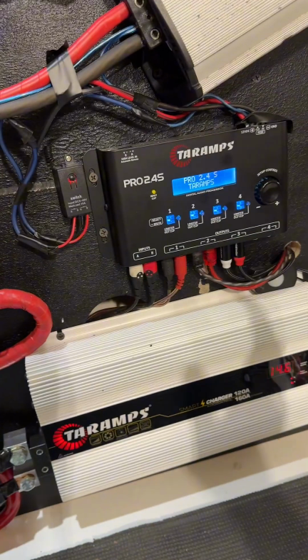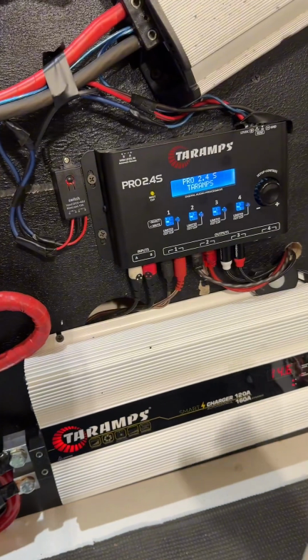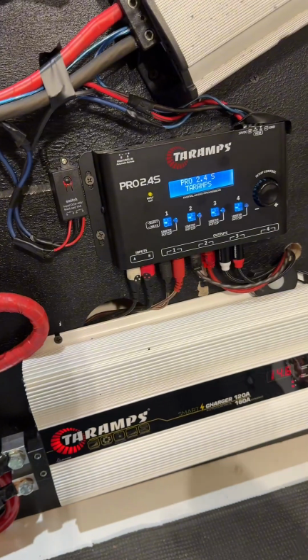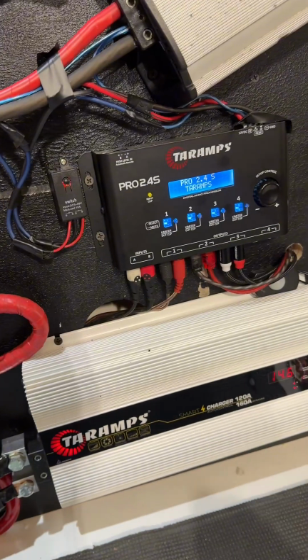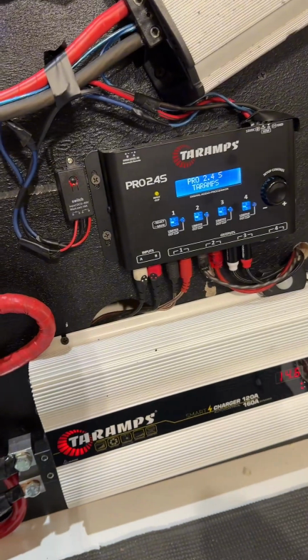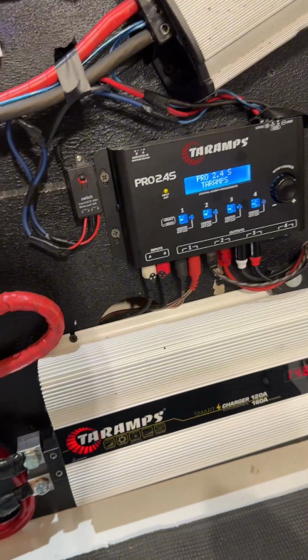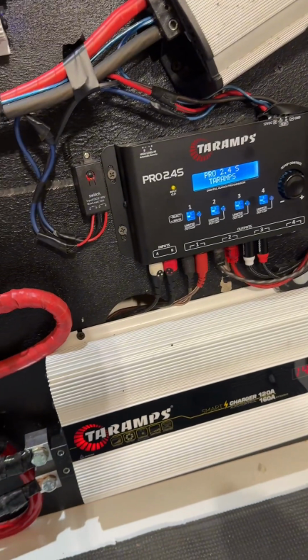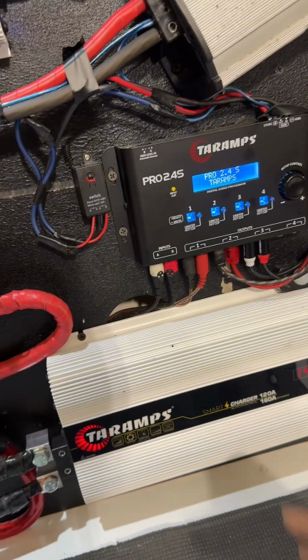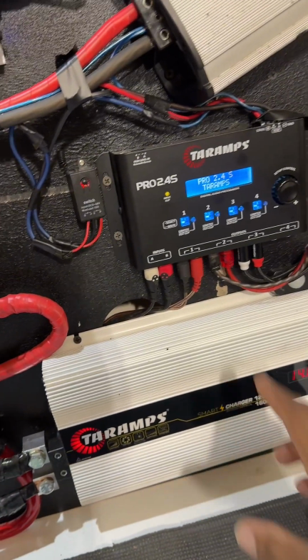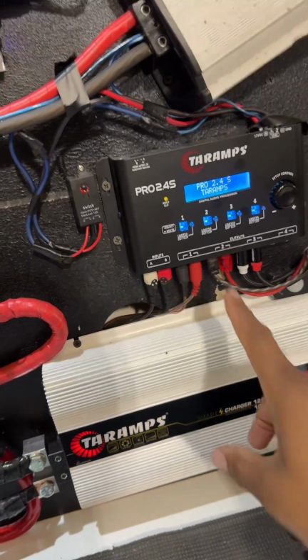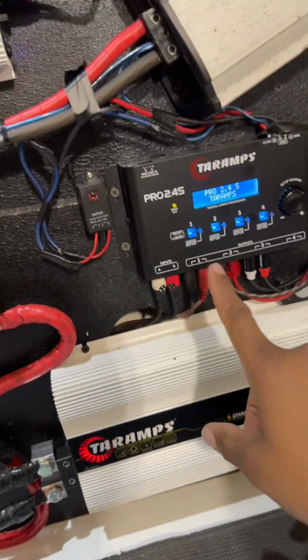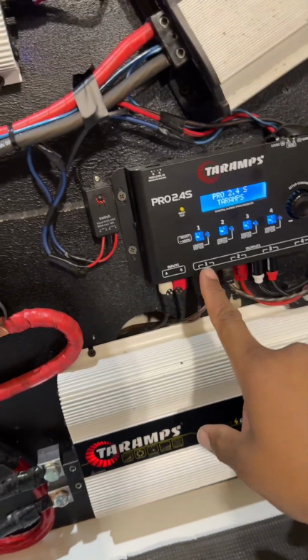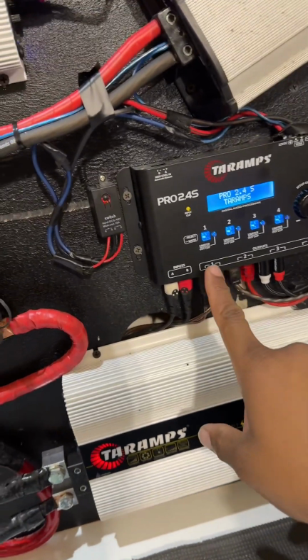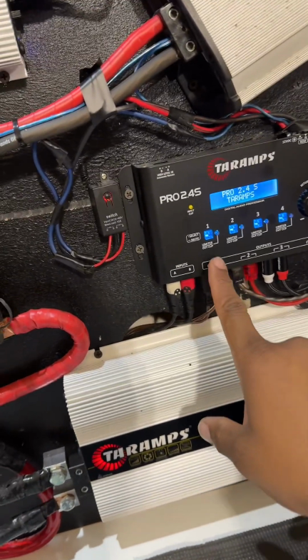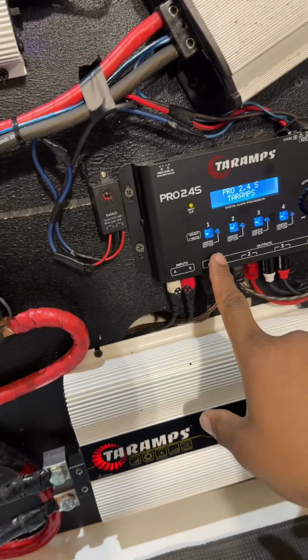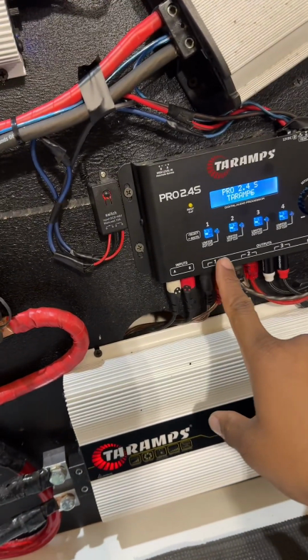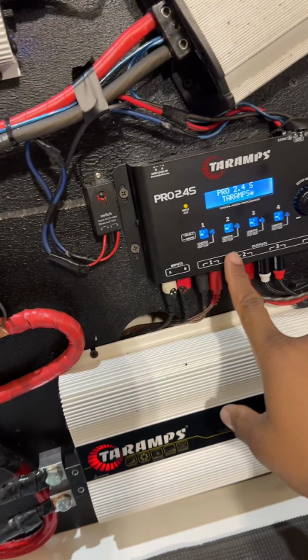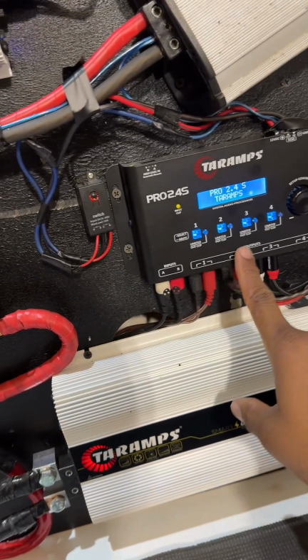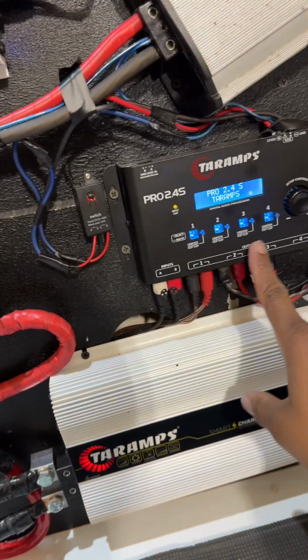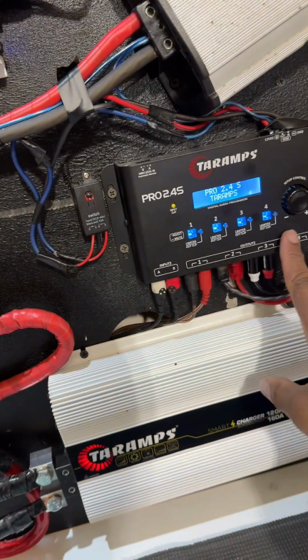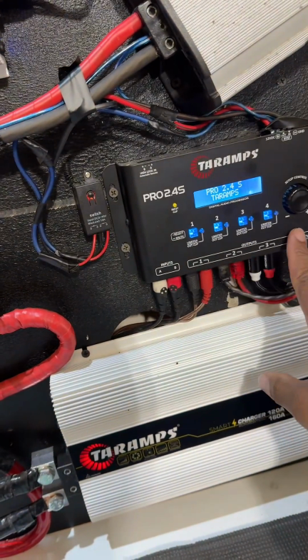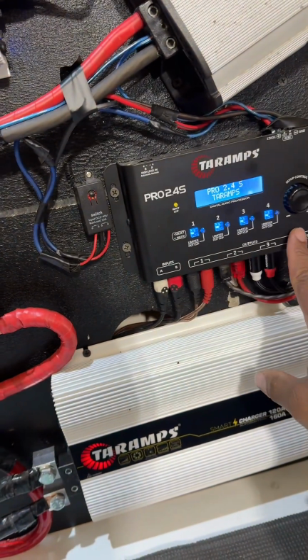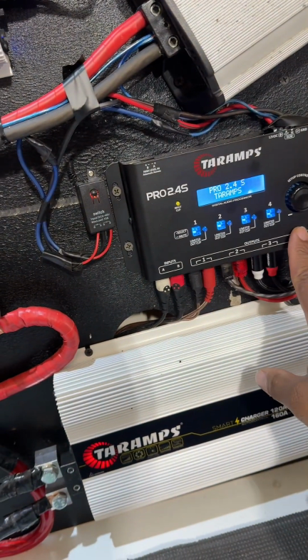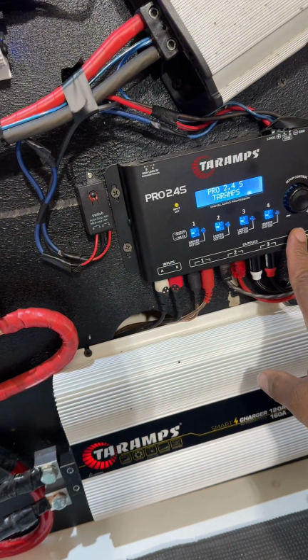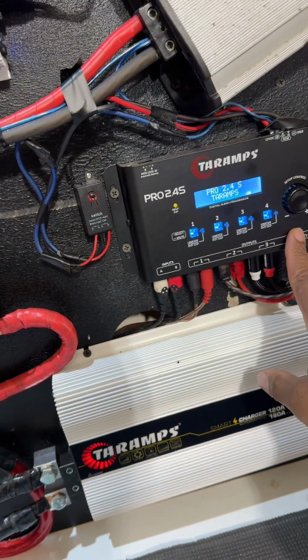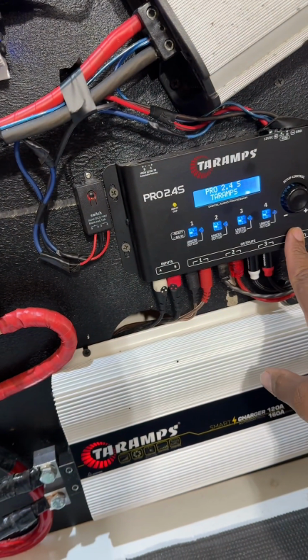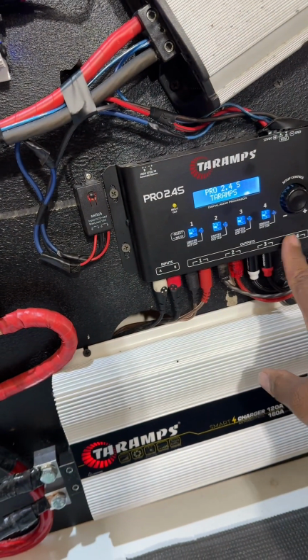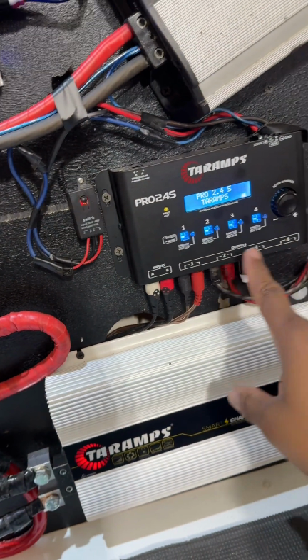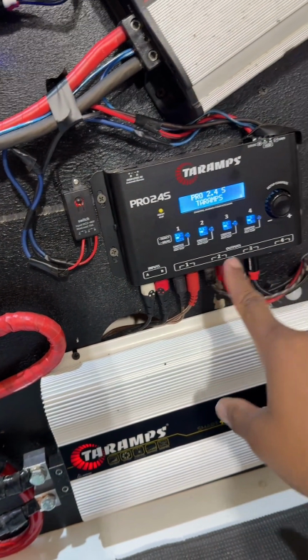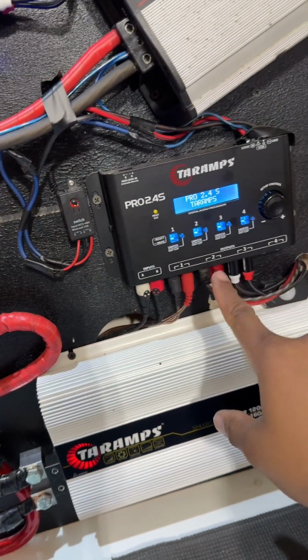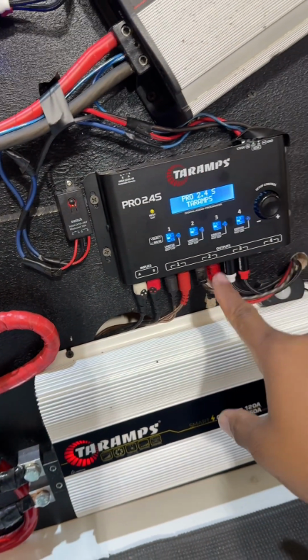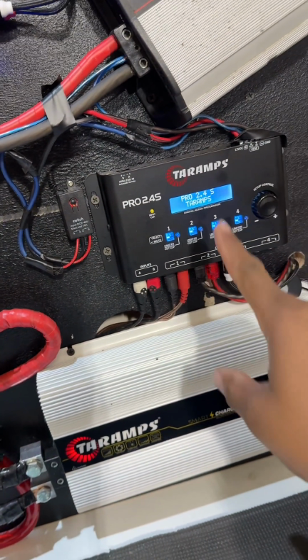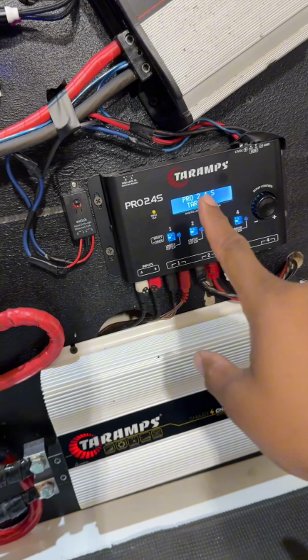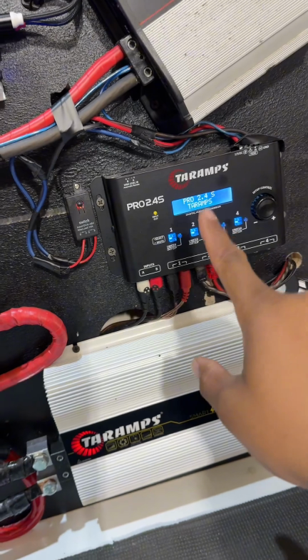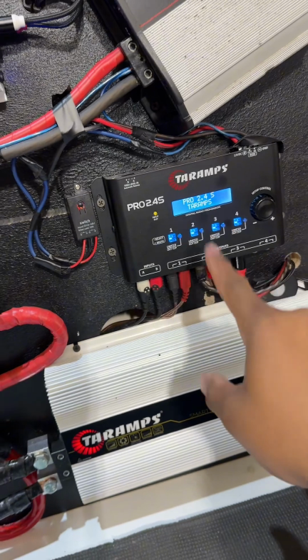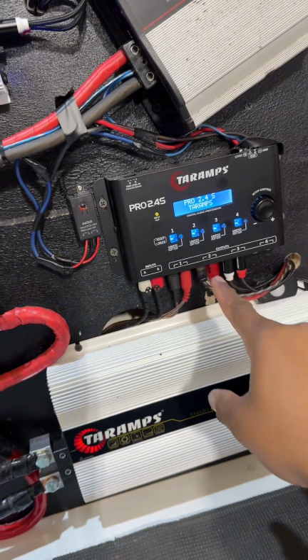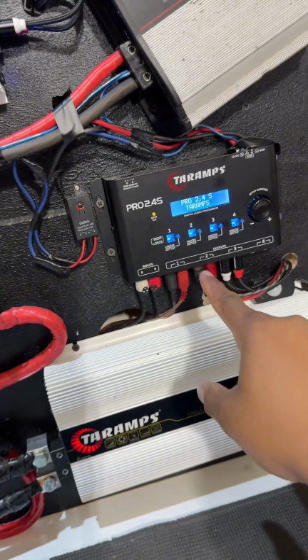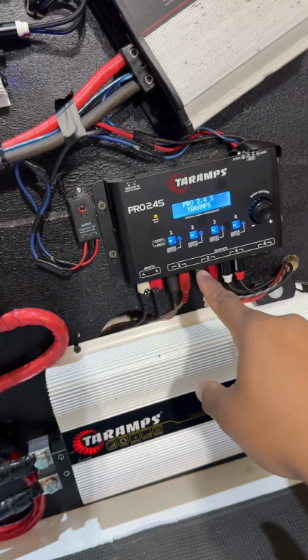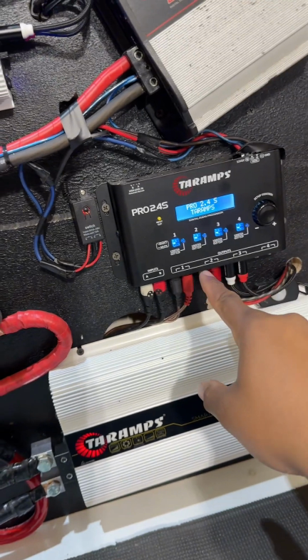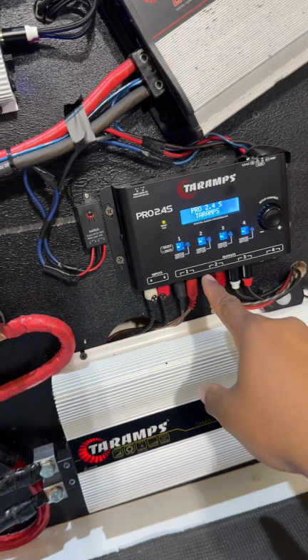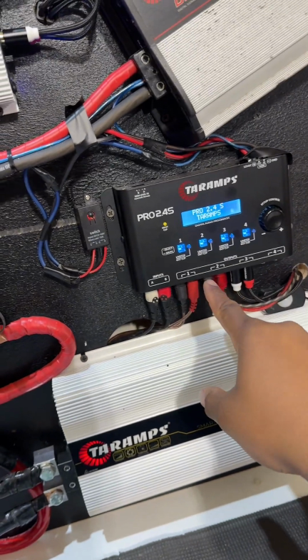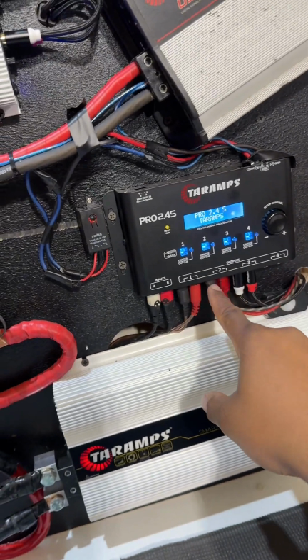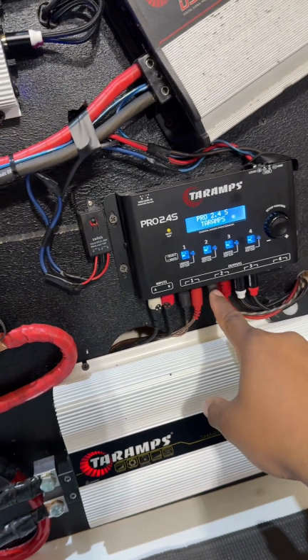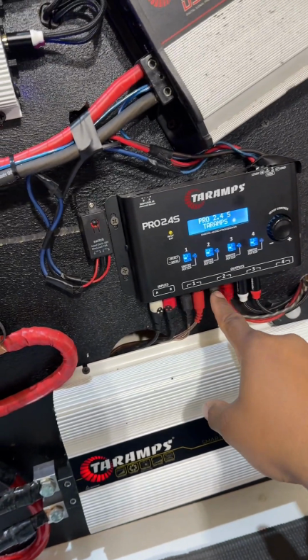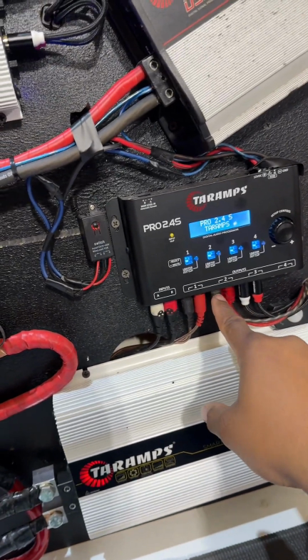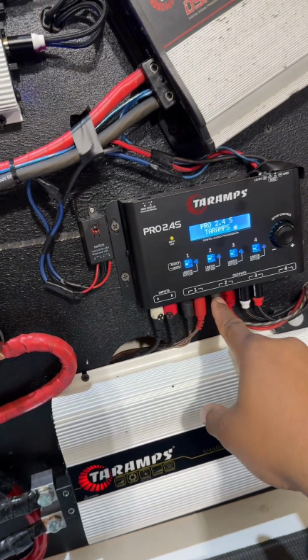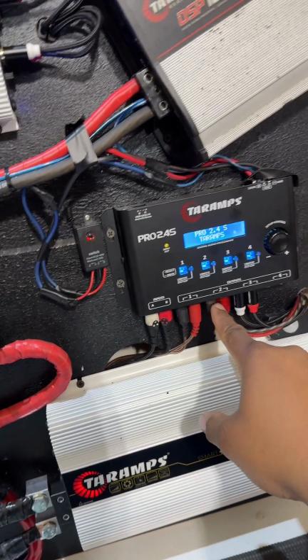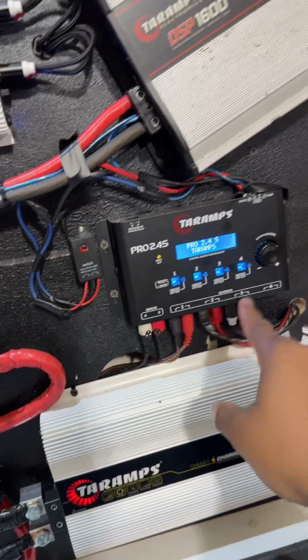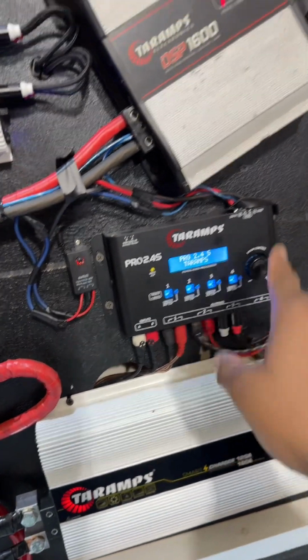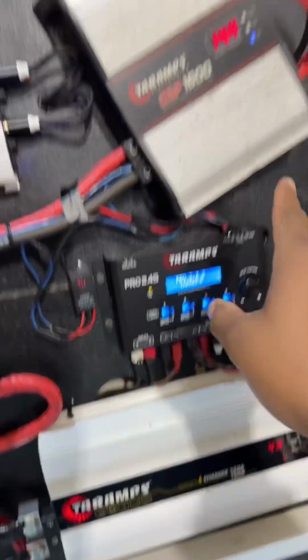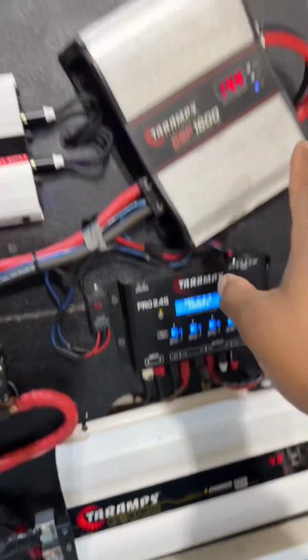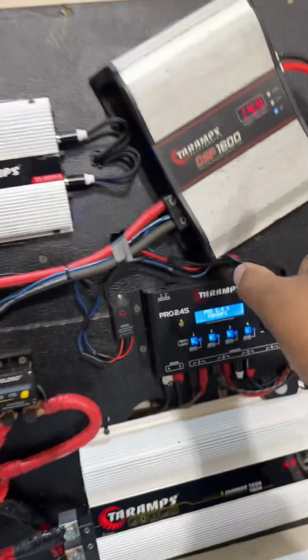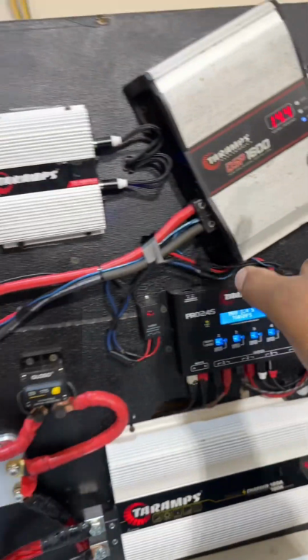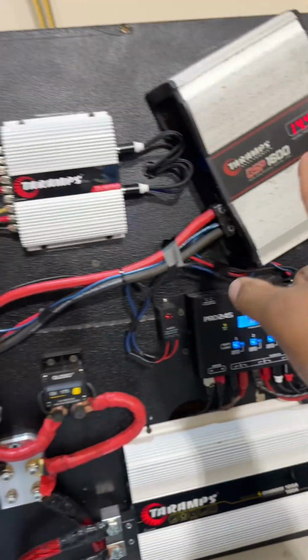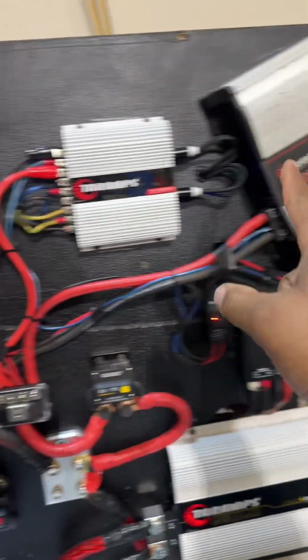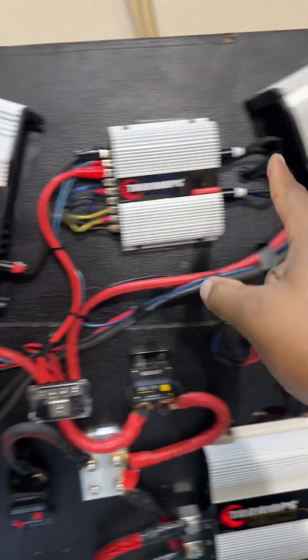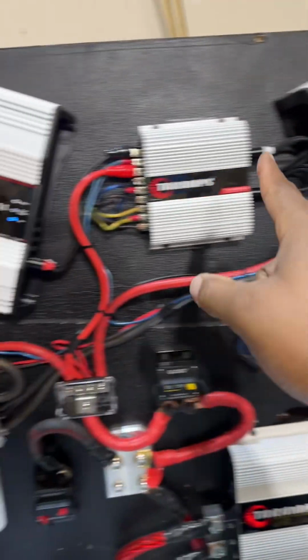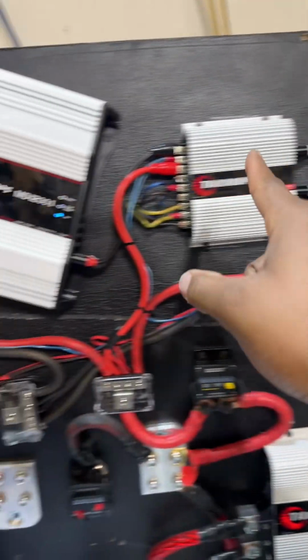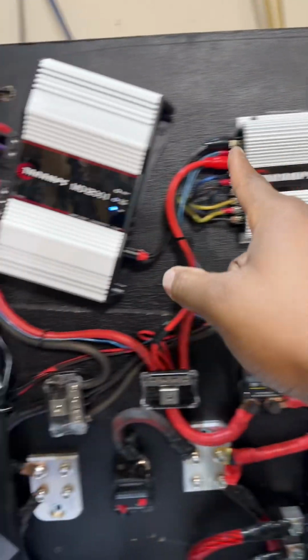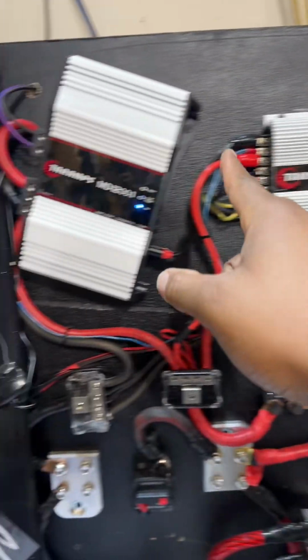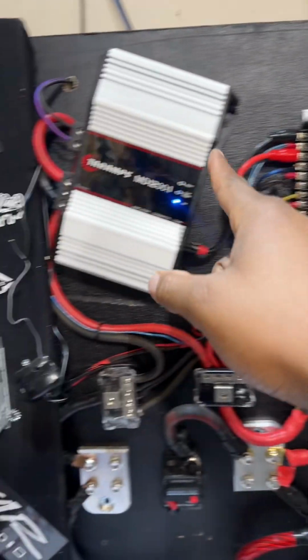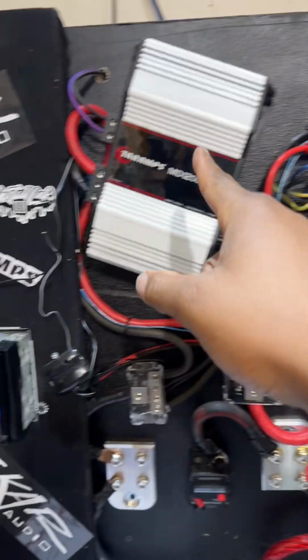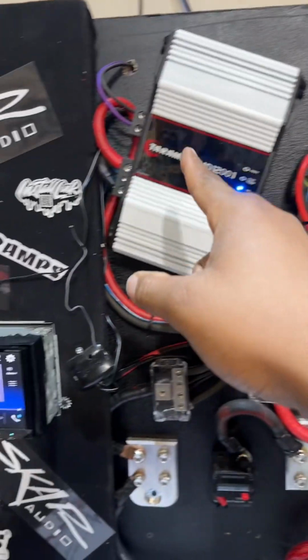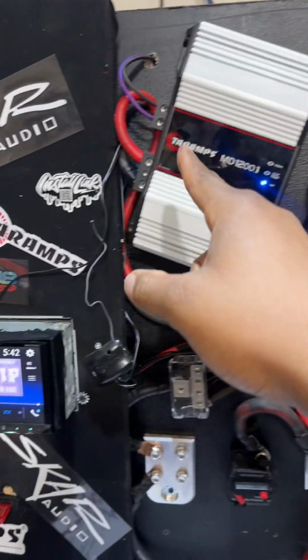From there you have all your outputs. The outputs come out of the crossover and go into the amplifiers.